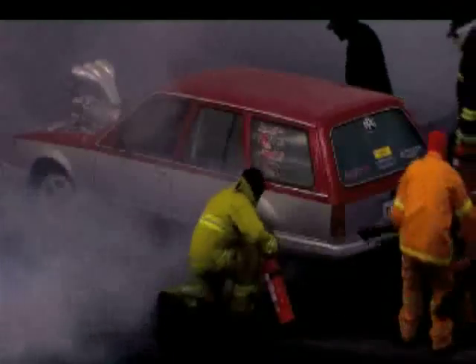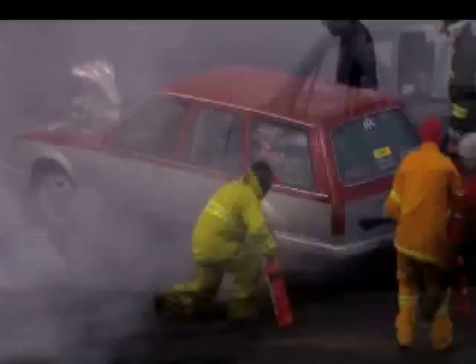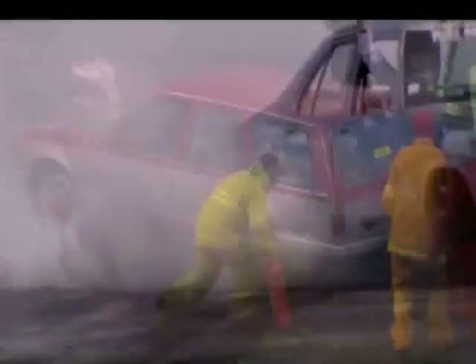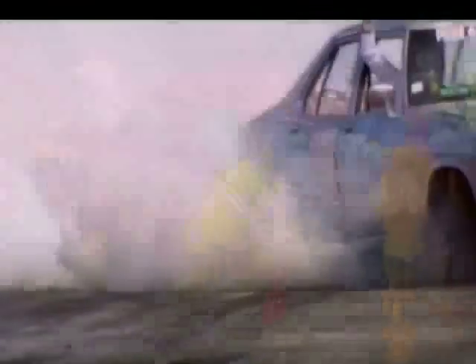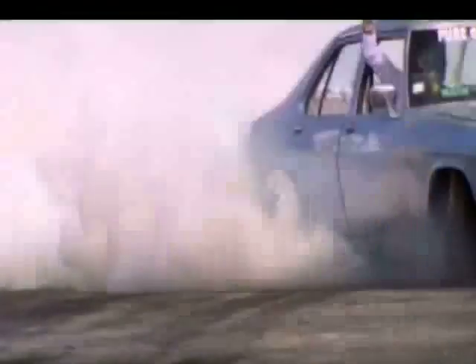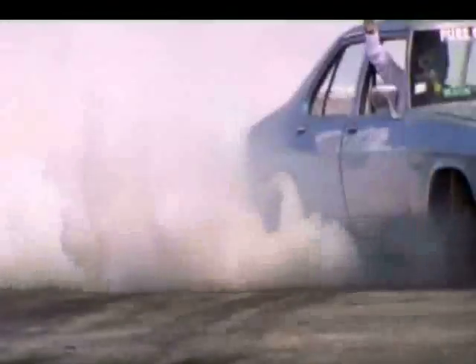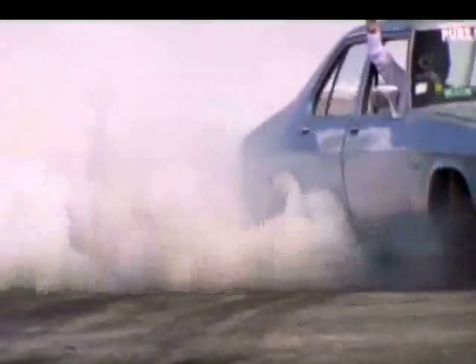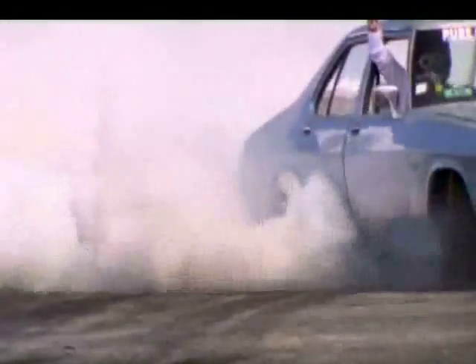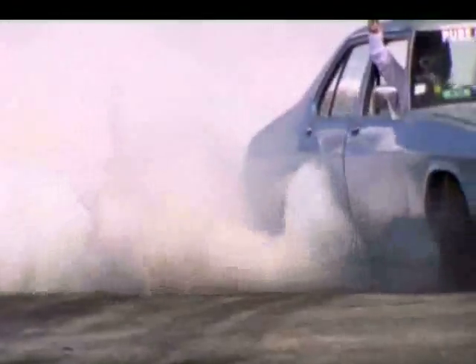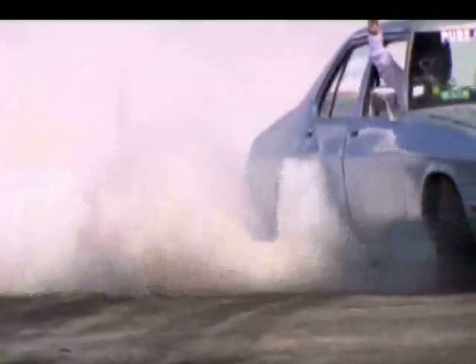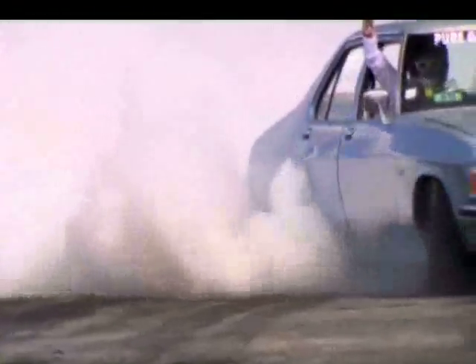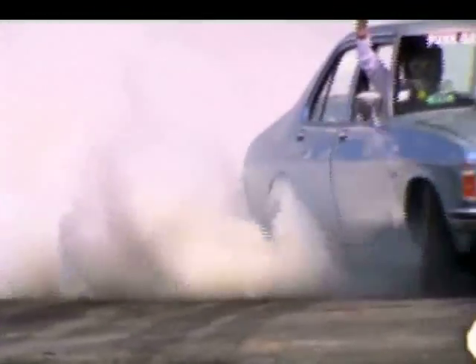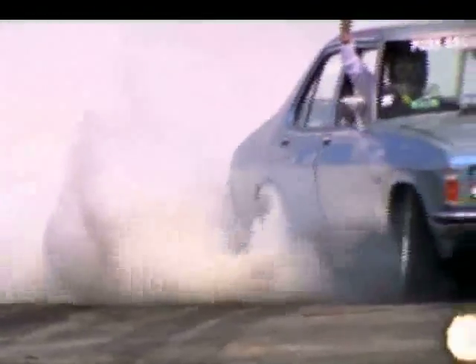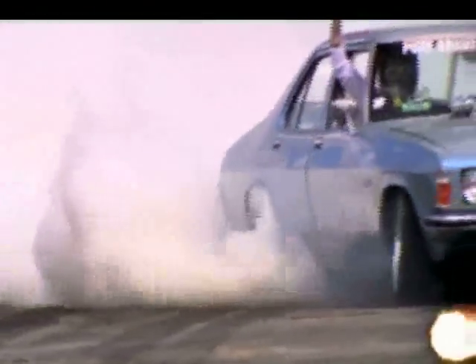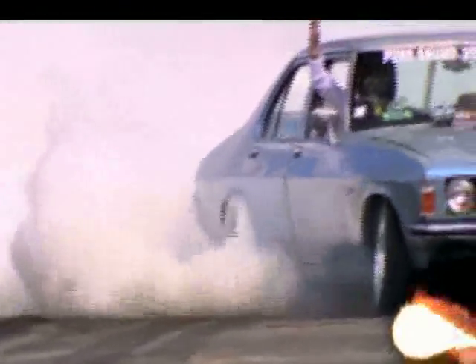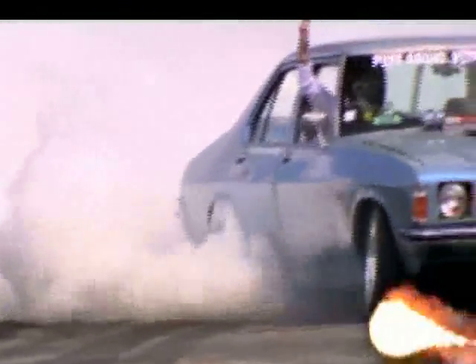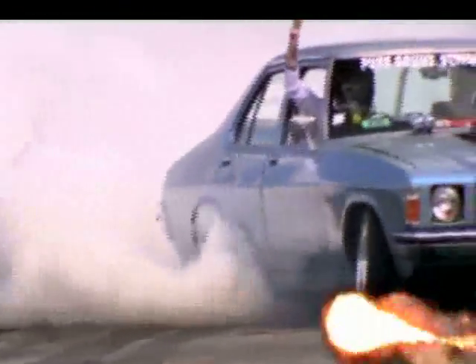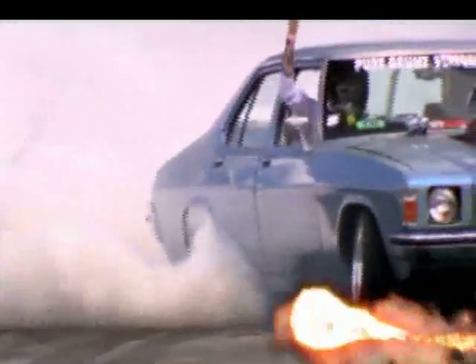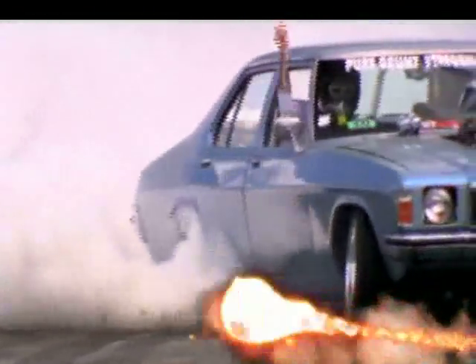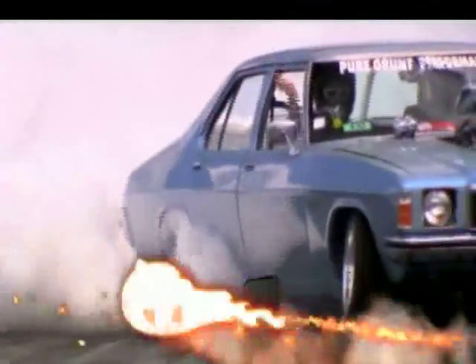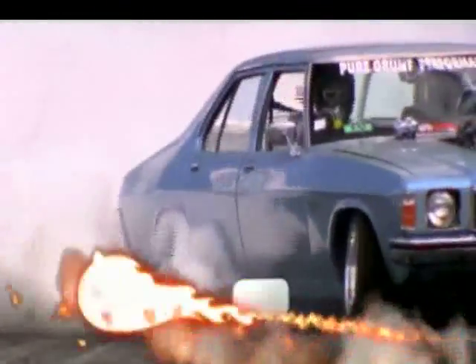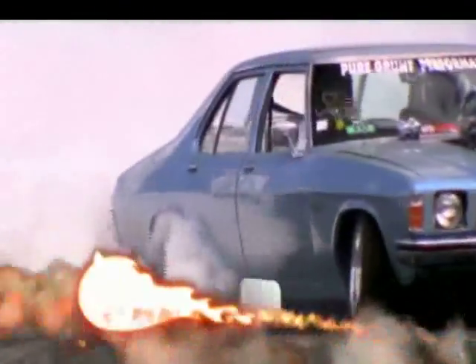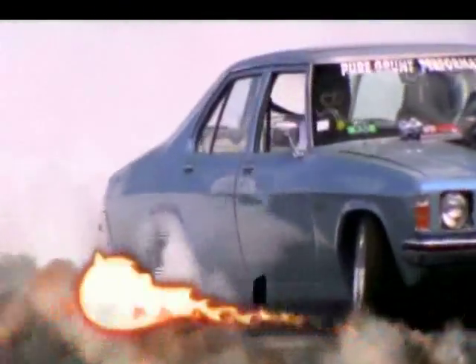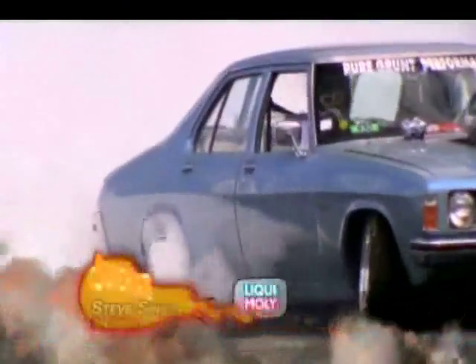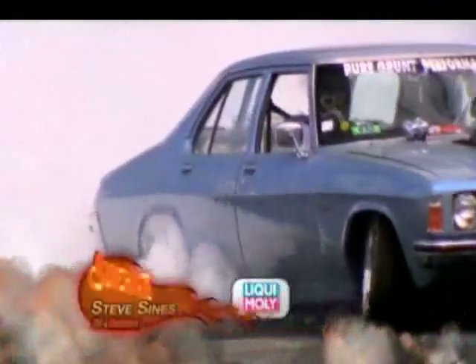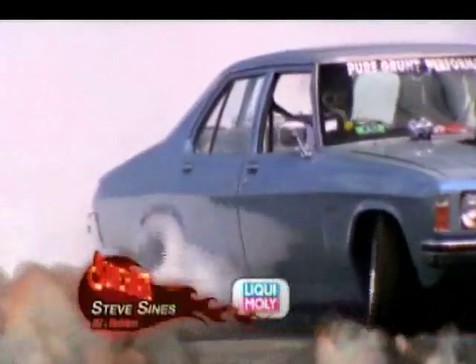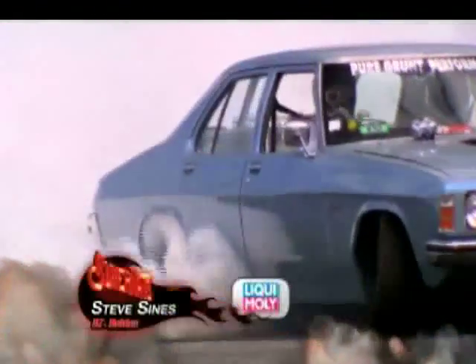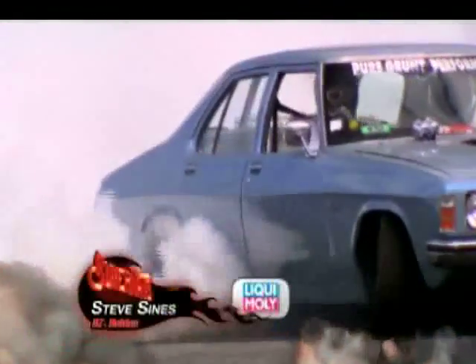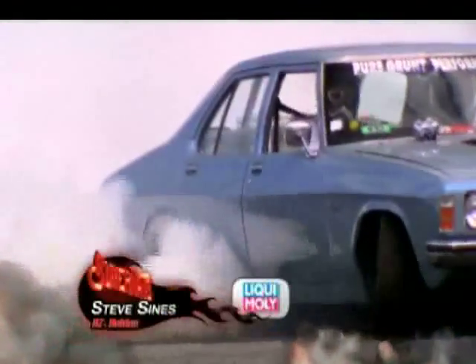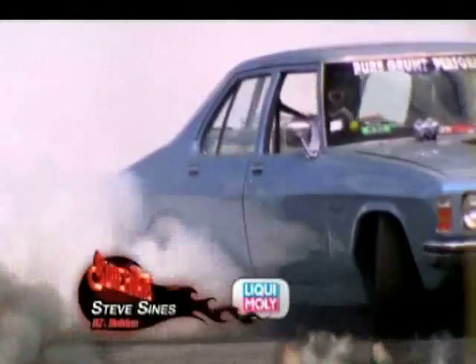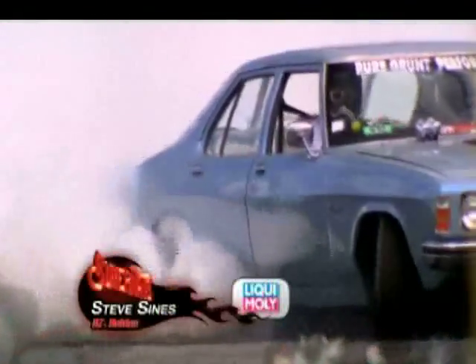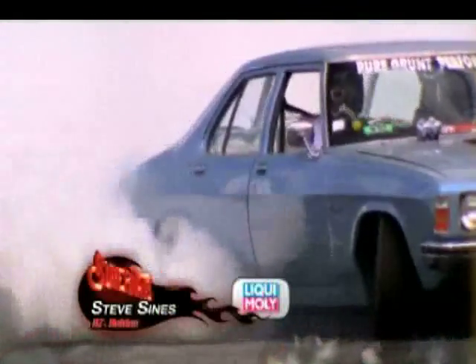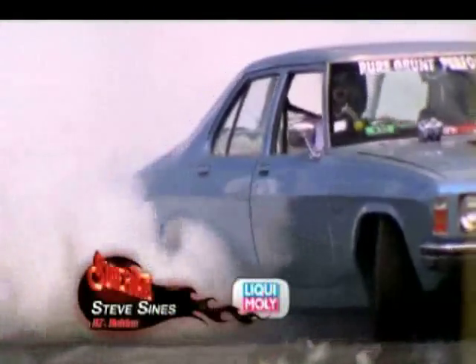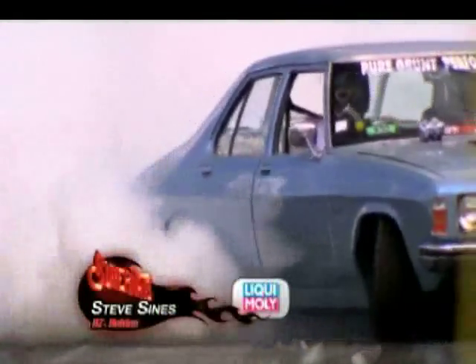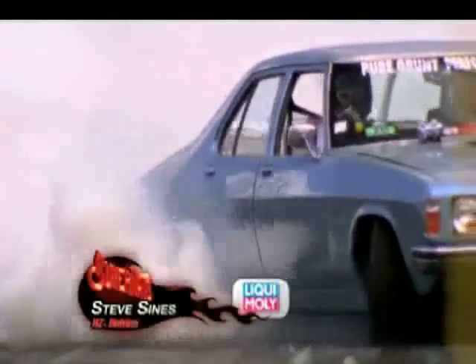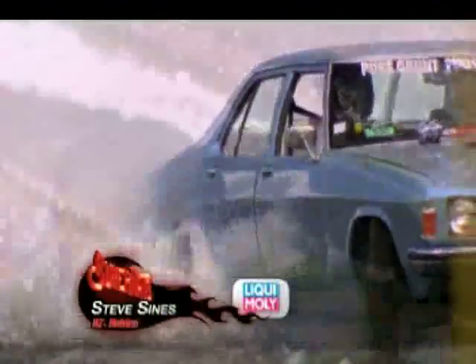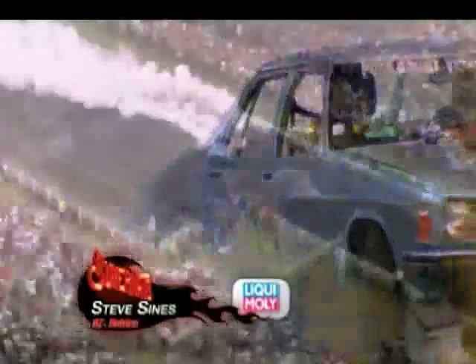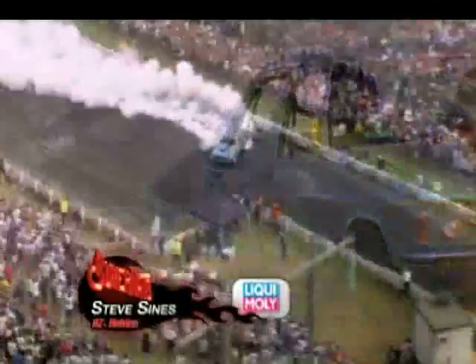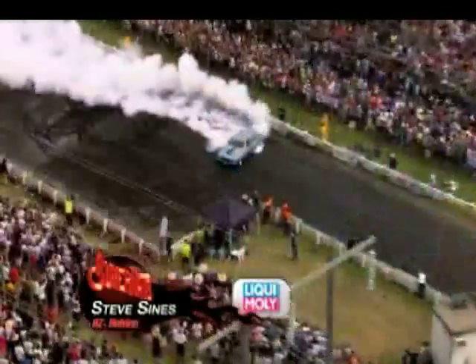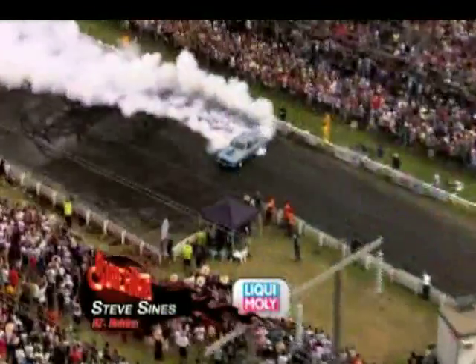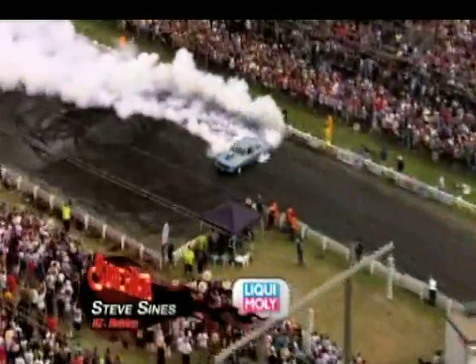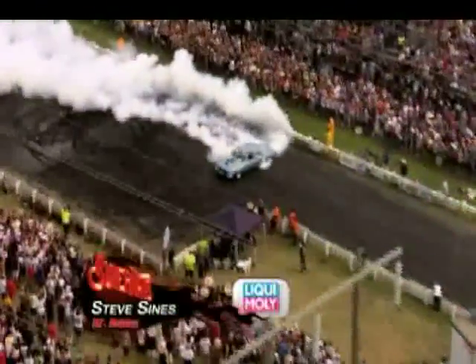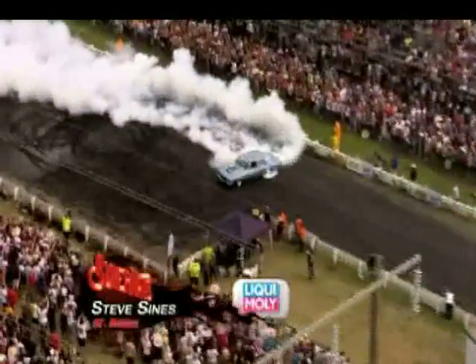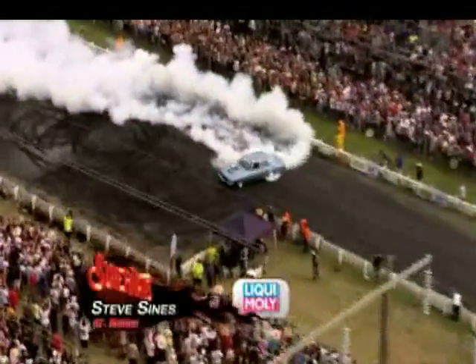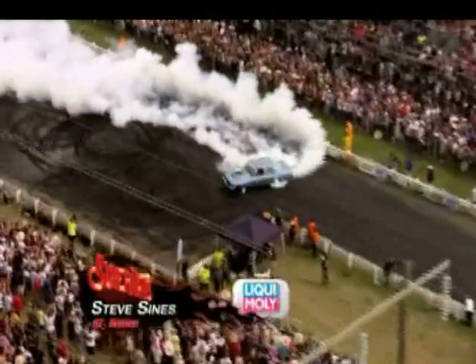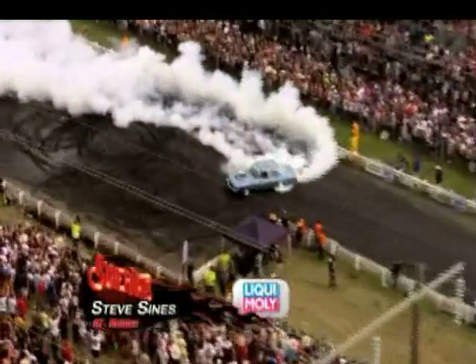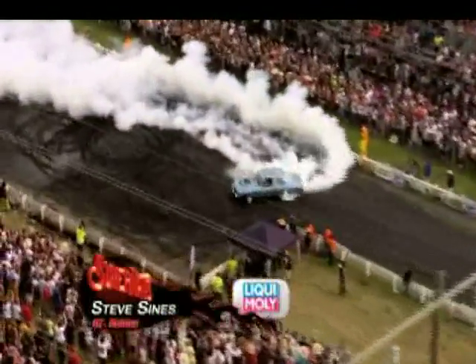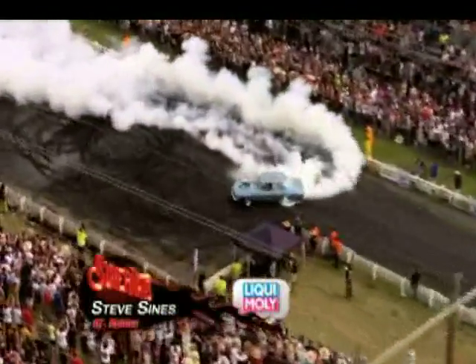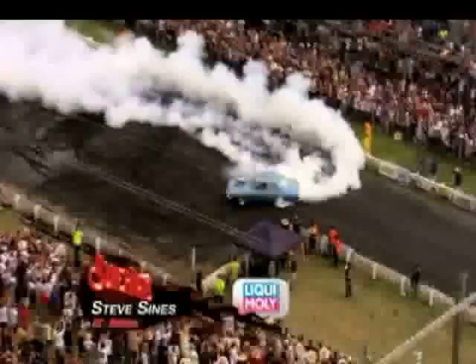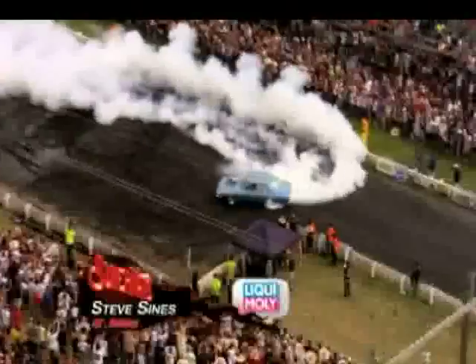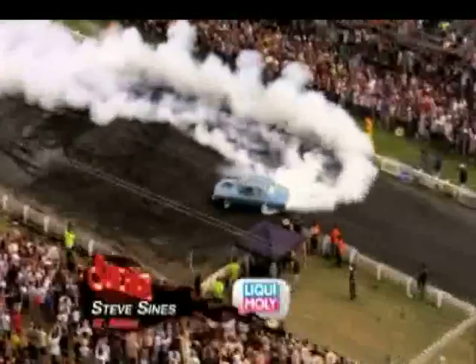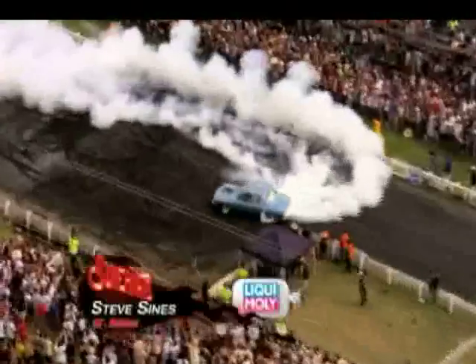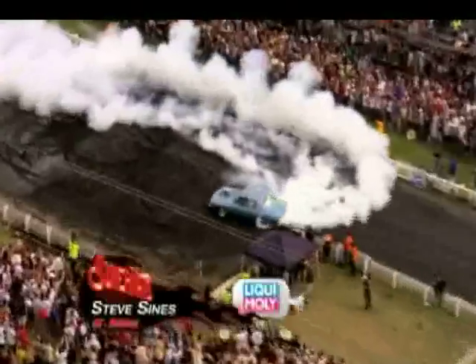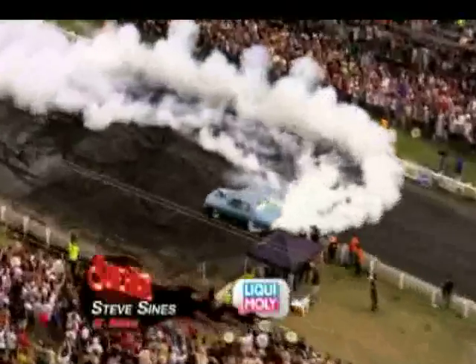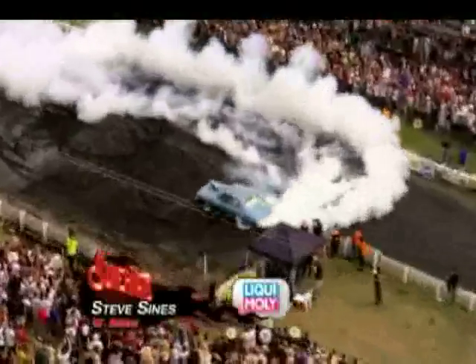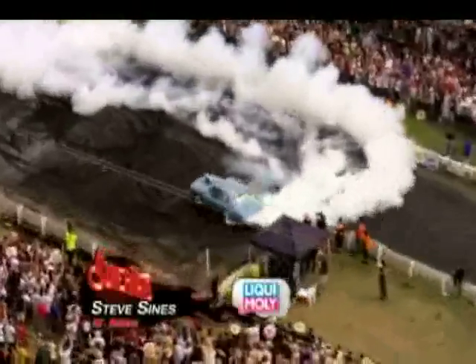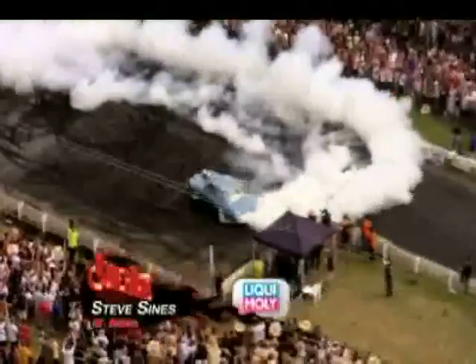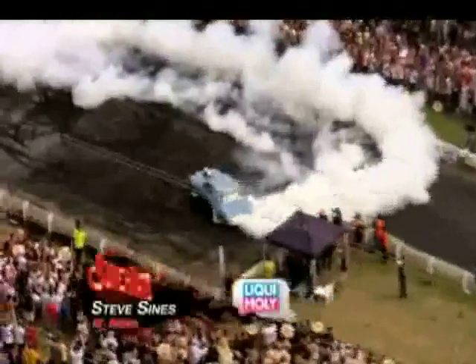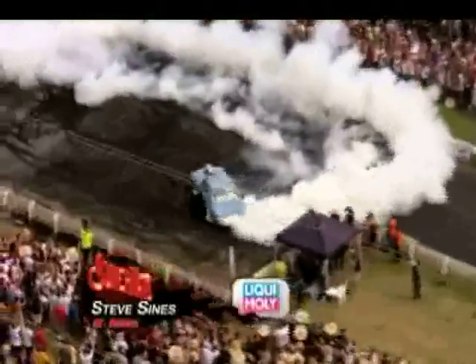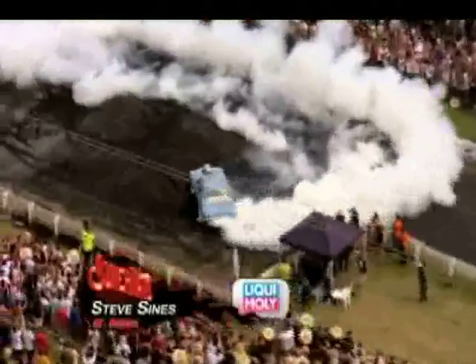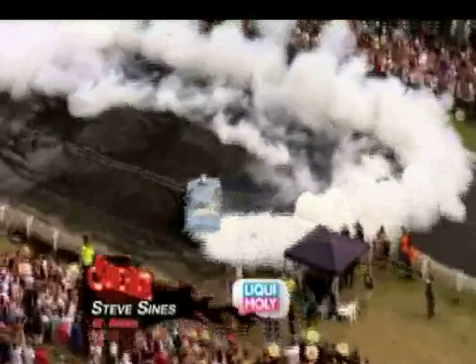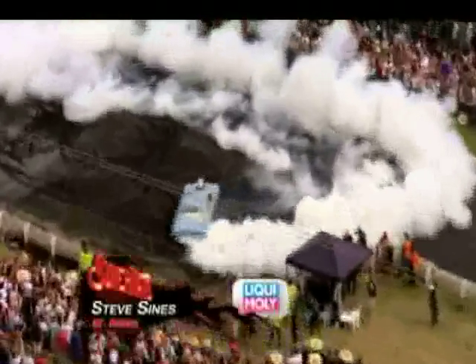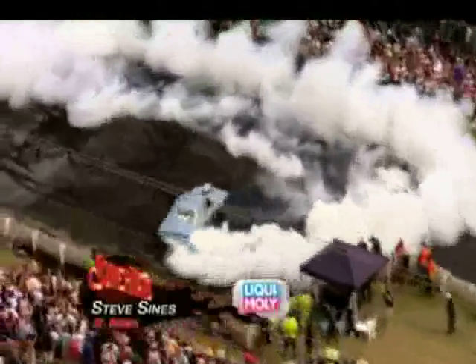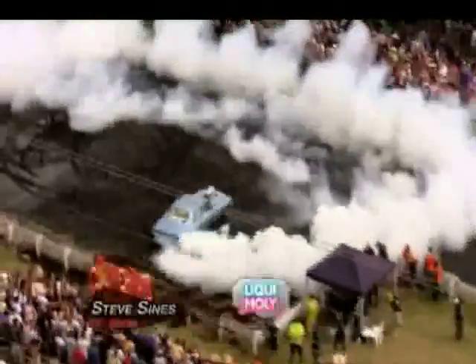West Aussie Steve Sines had his Holden HZ singing and bouncing off the rev limiter repeatedly during his burnout effort.